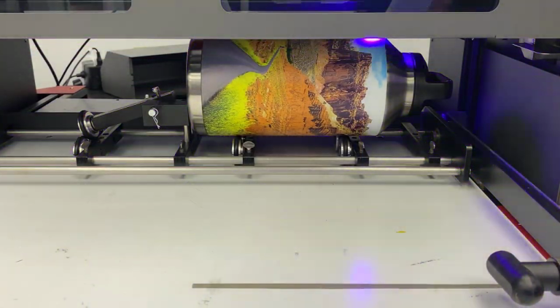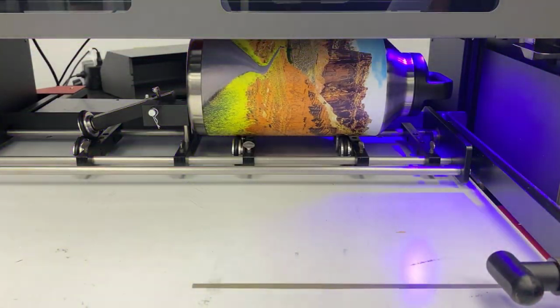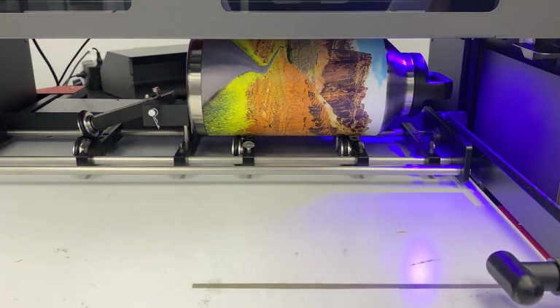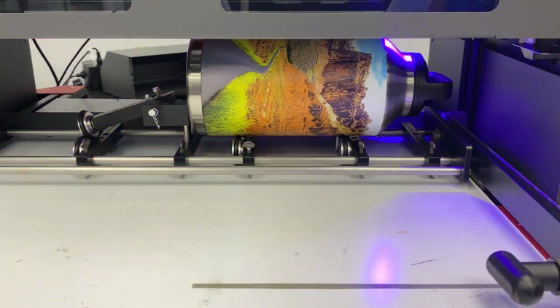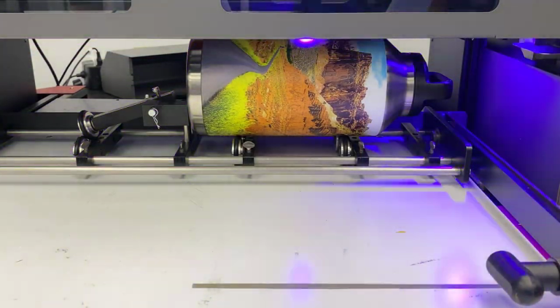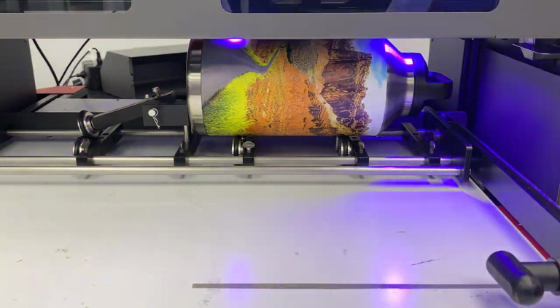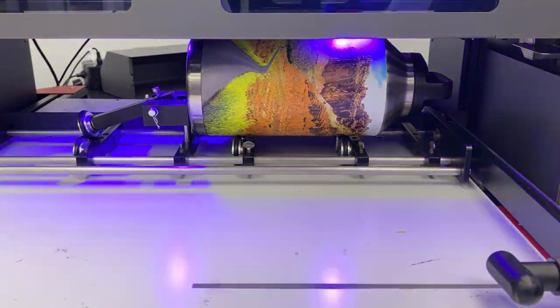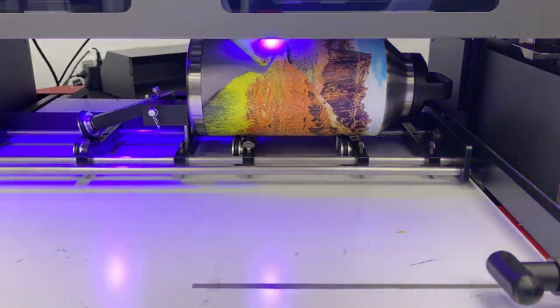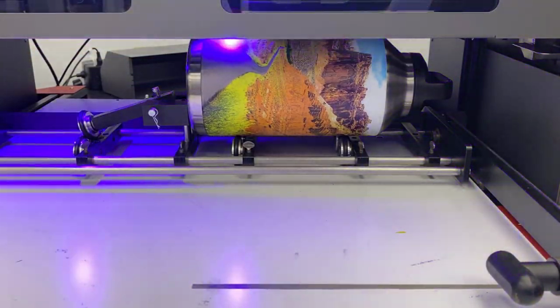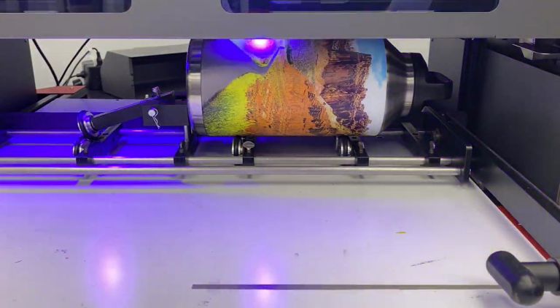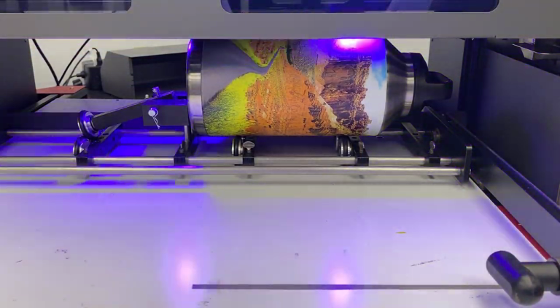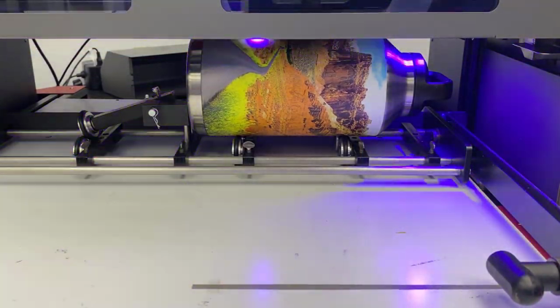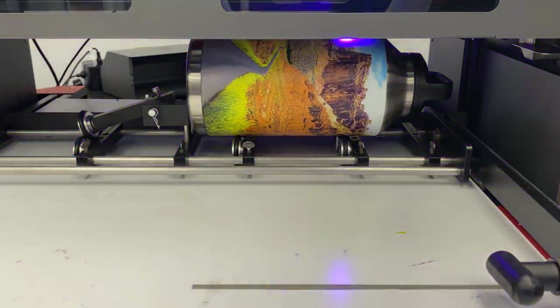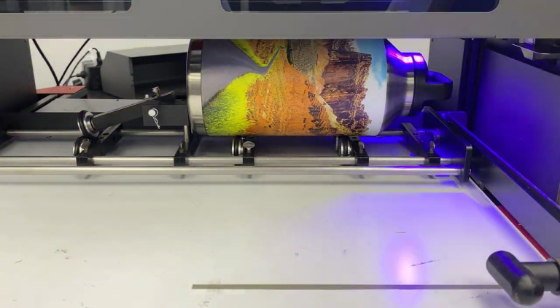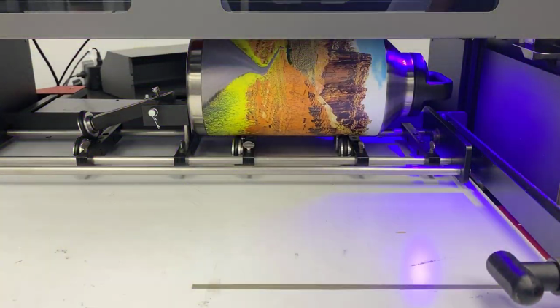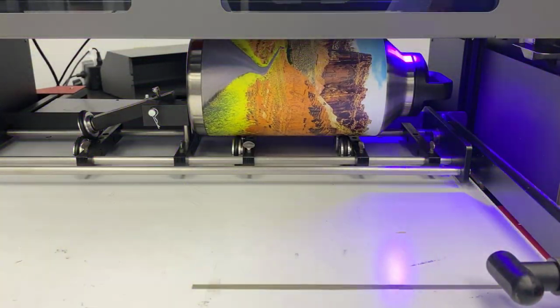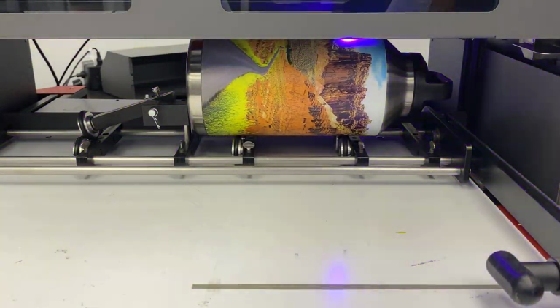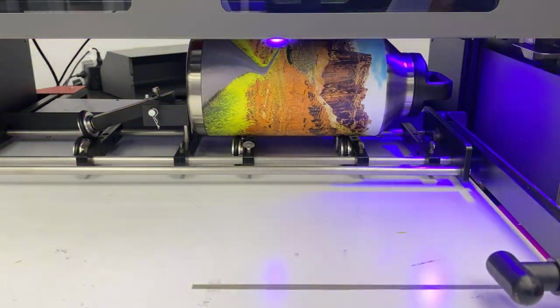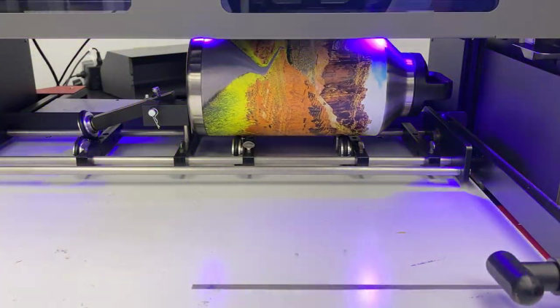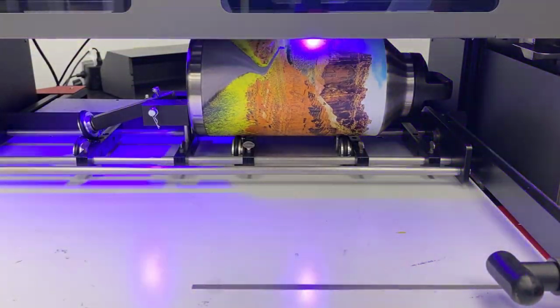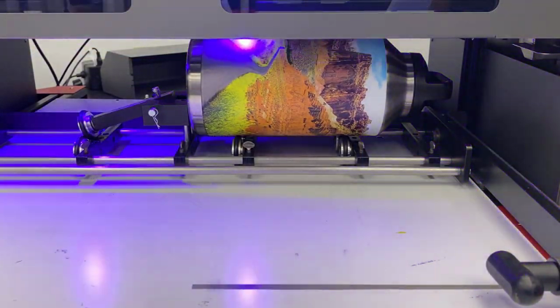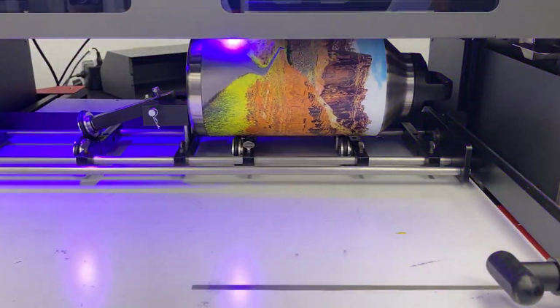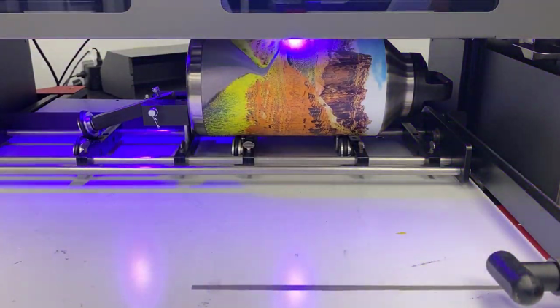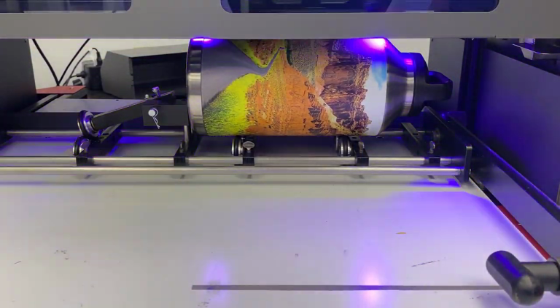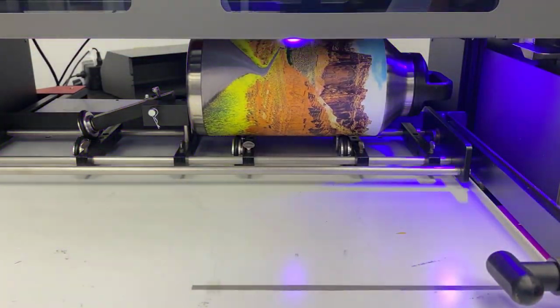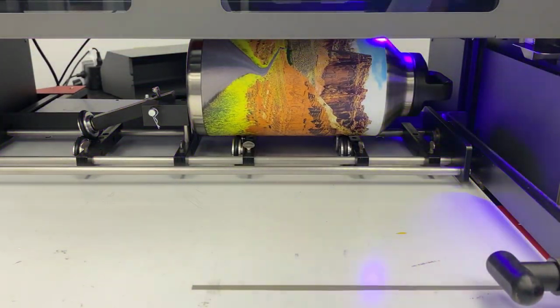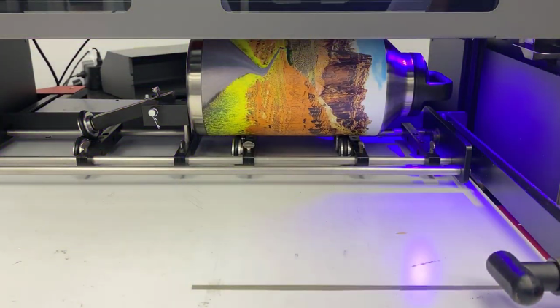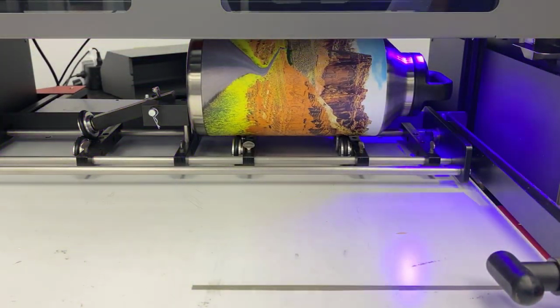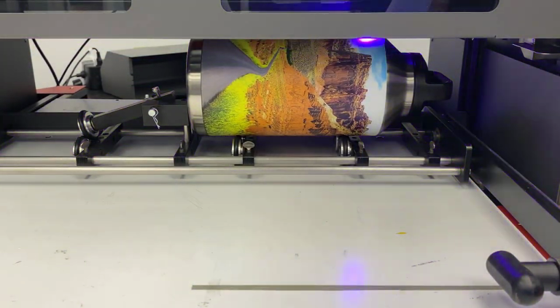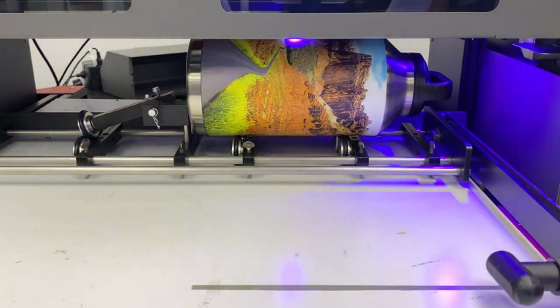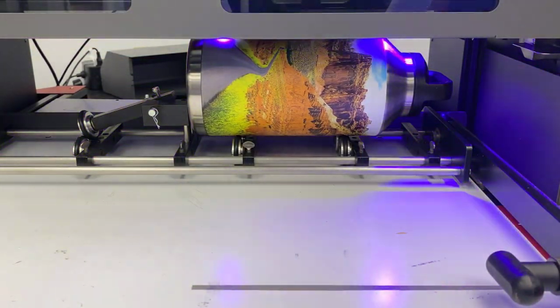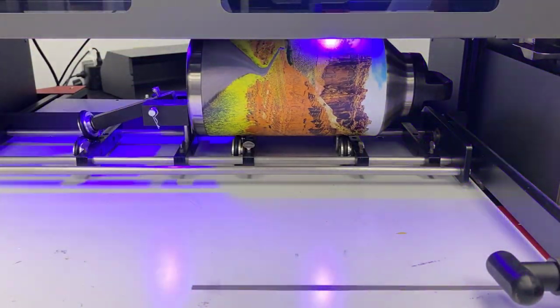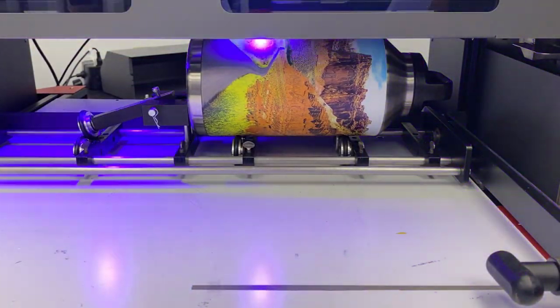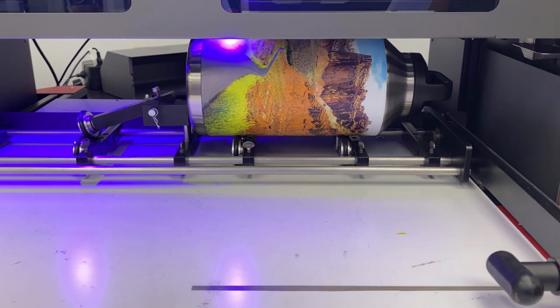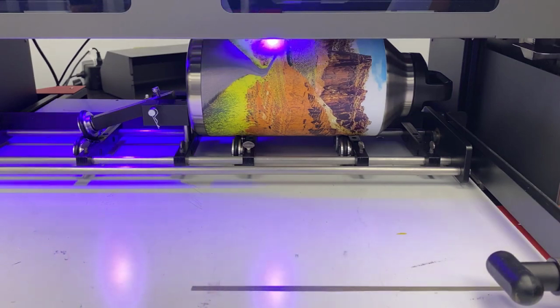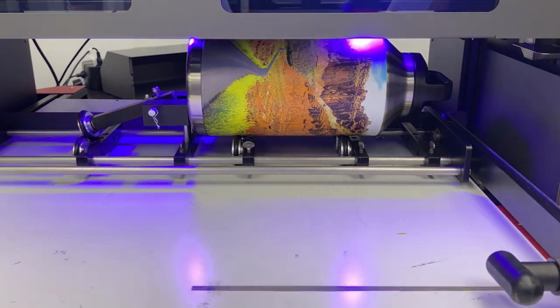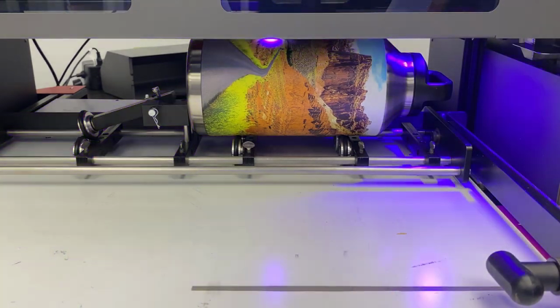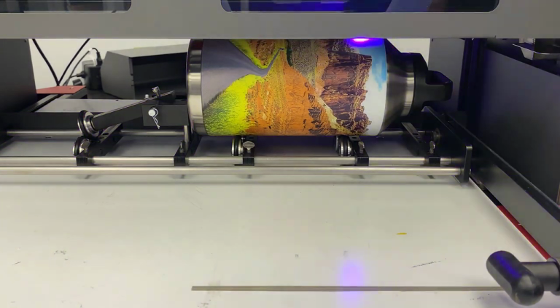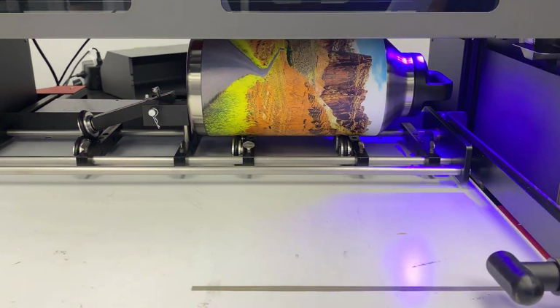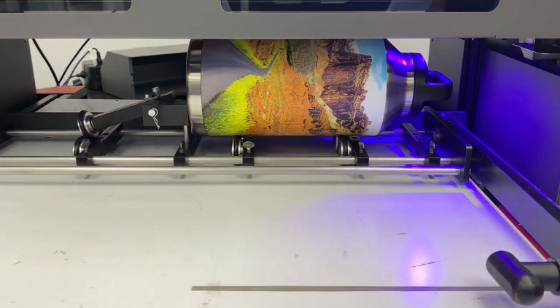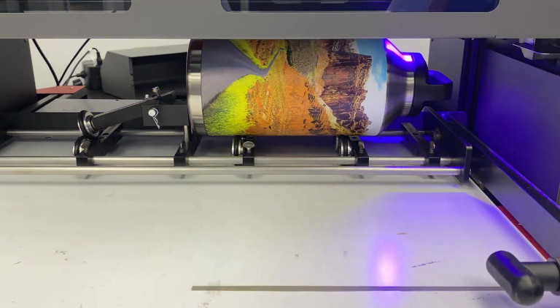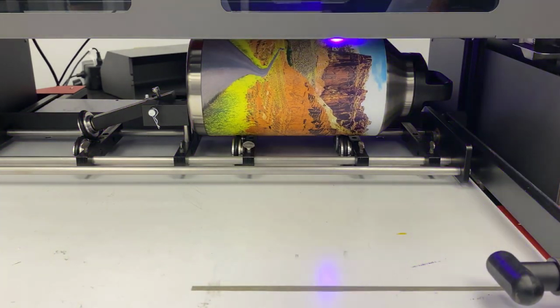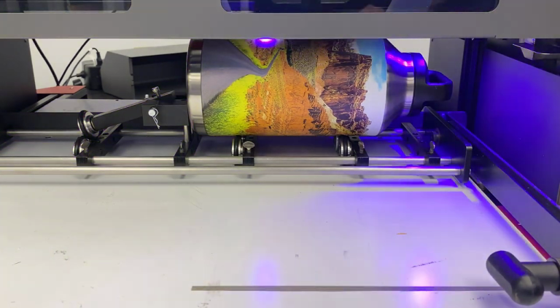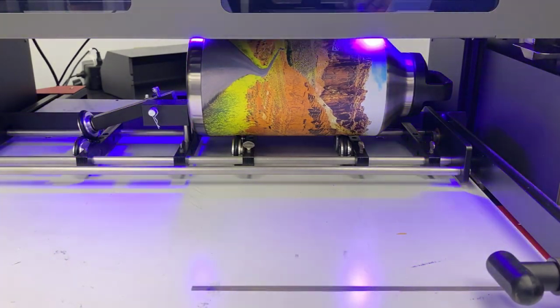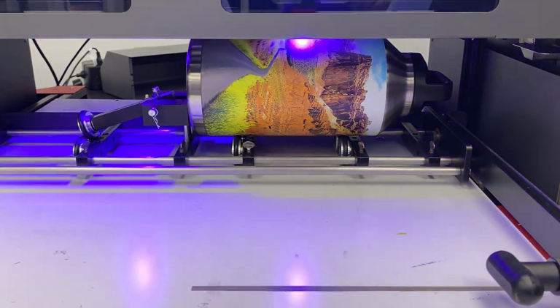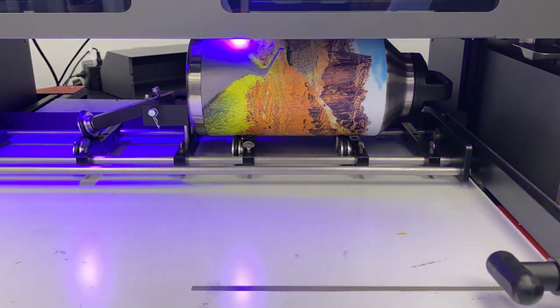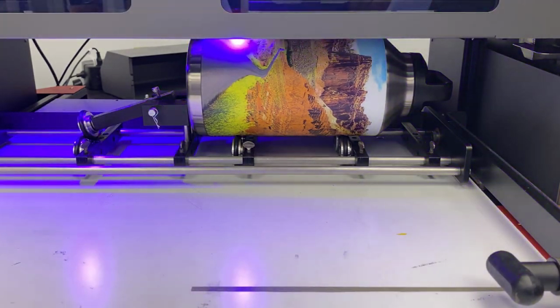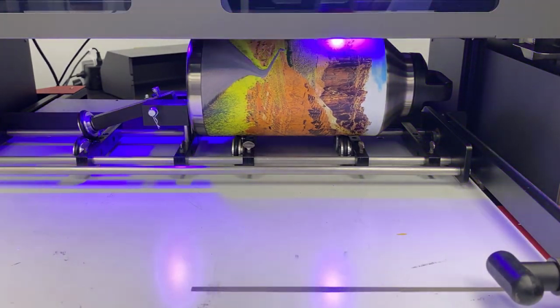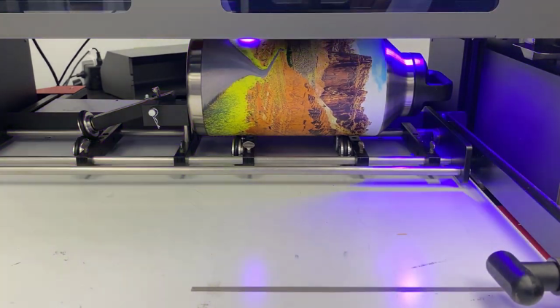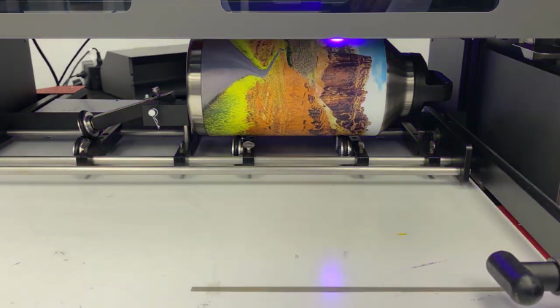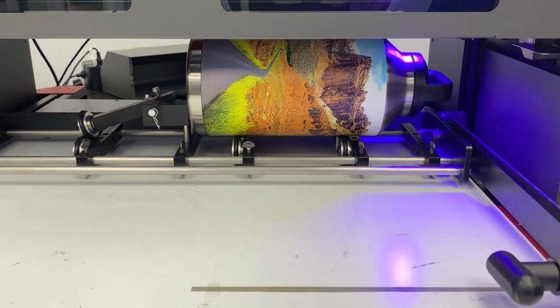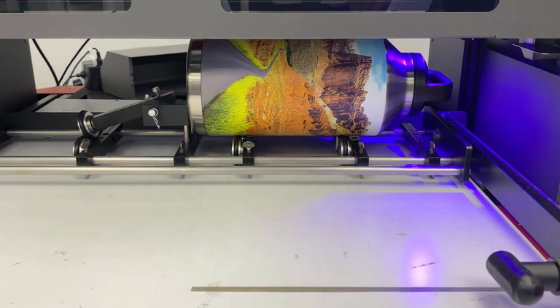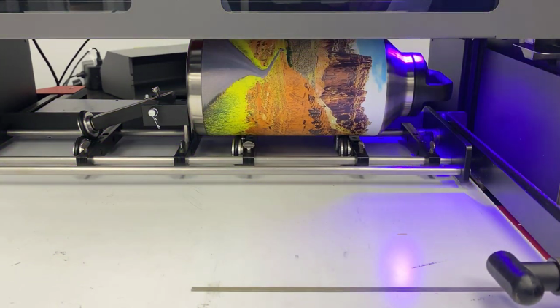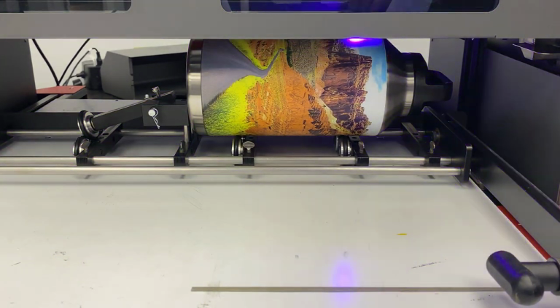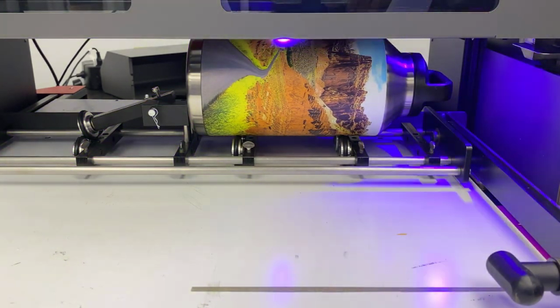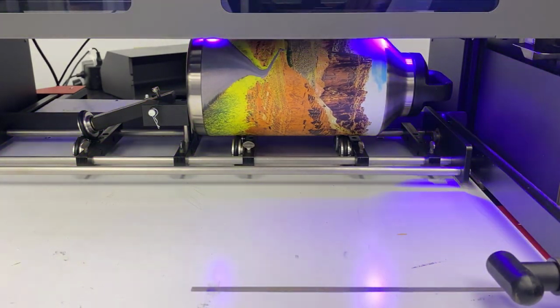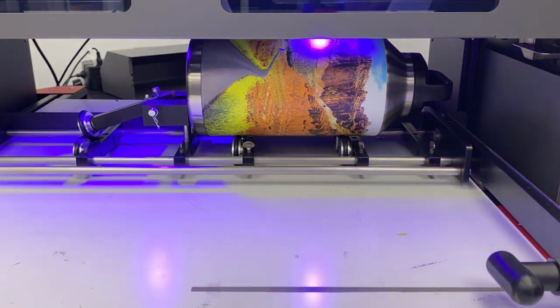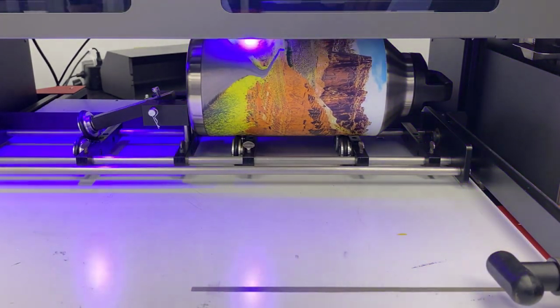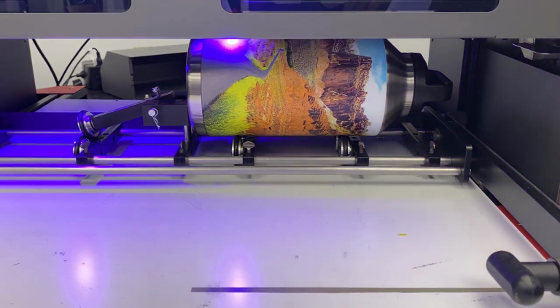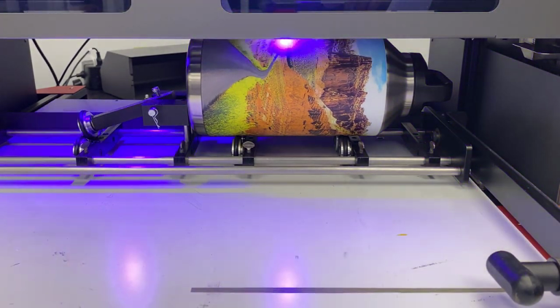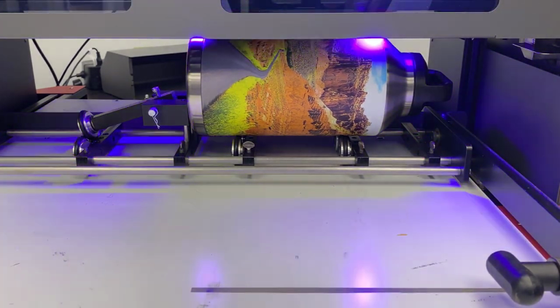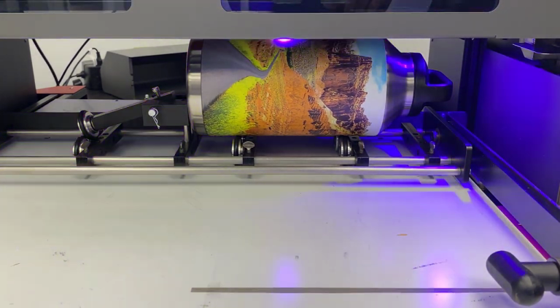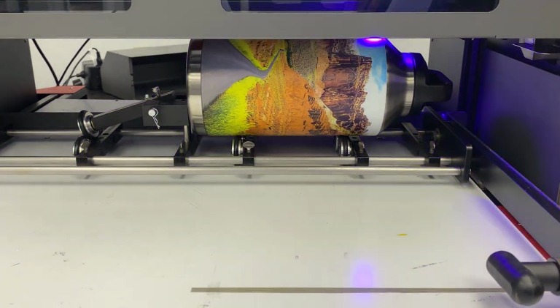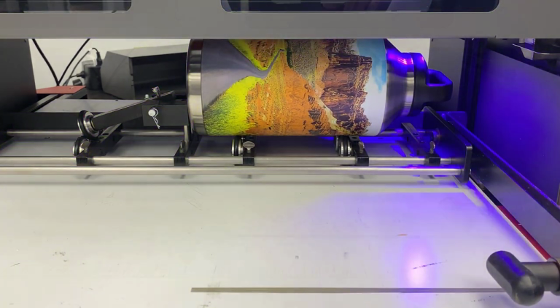Now if you look closely you can see the tumbler slowly rotating. Looks like it's about done — back over to you.